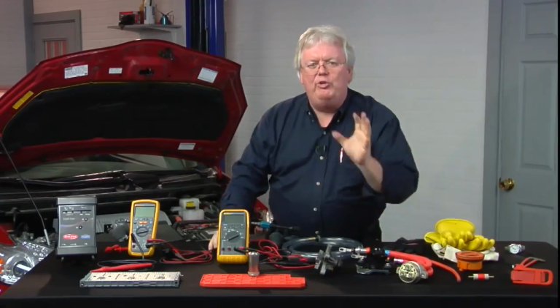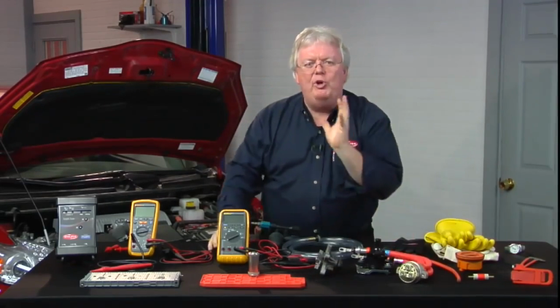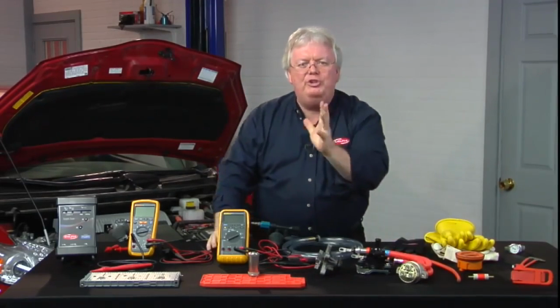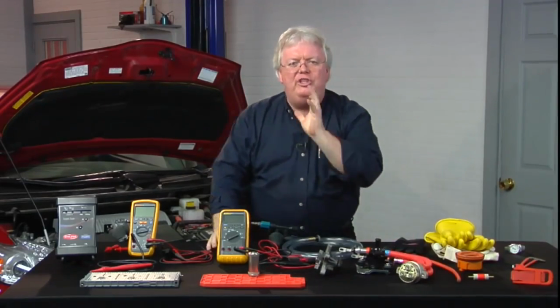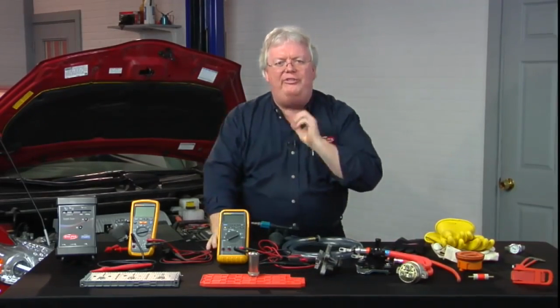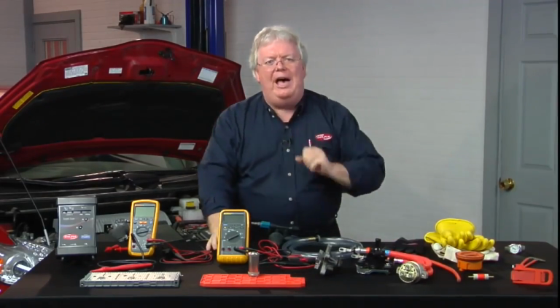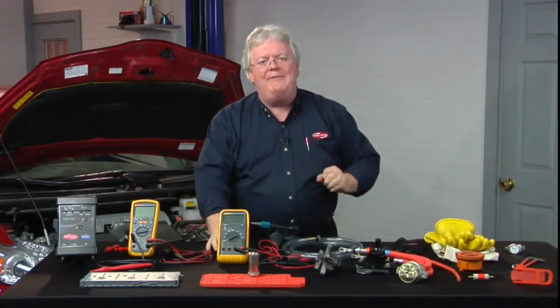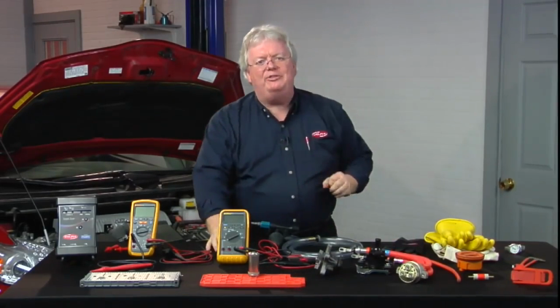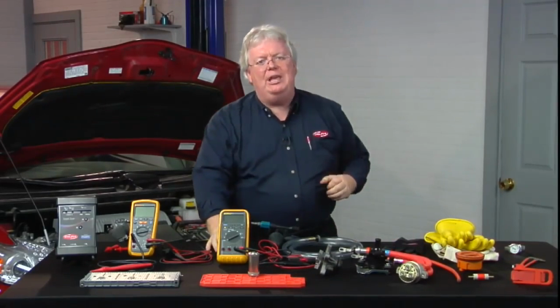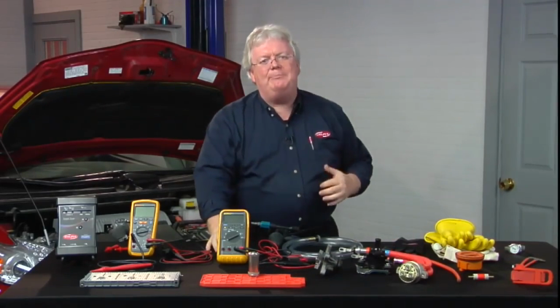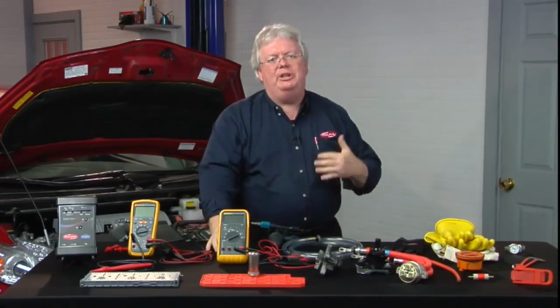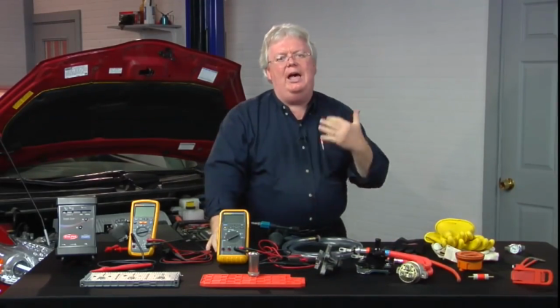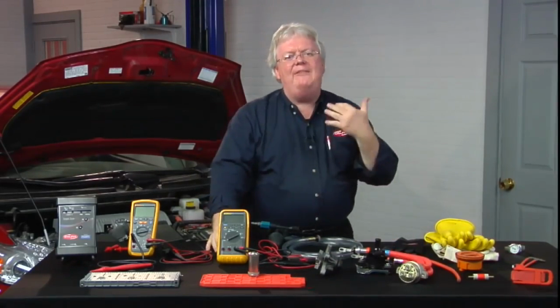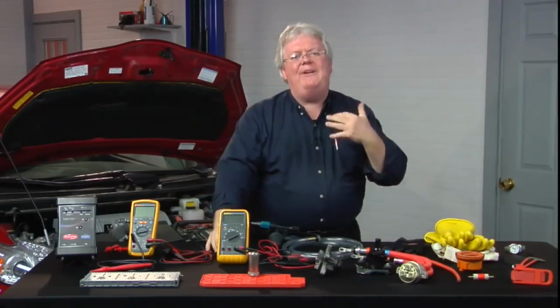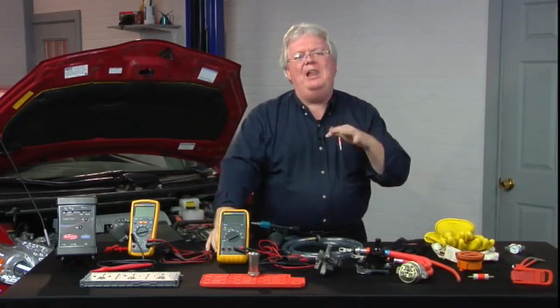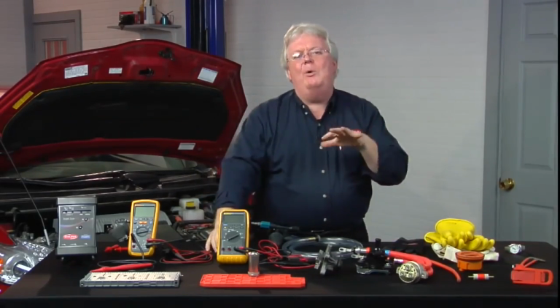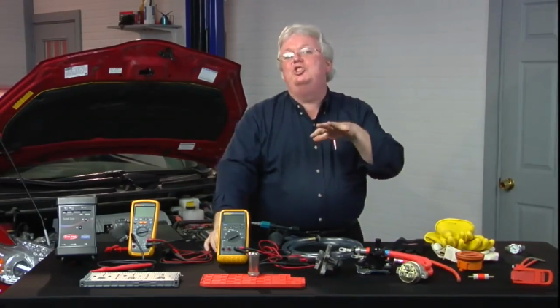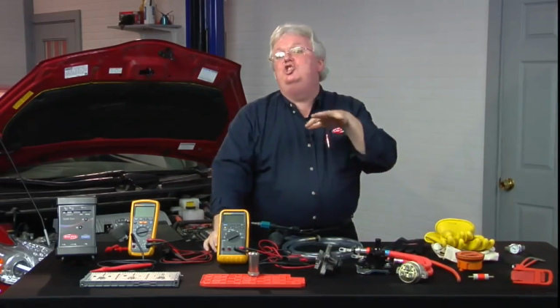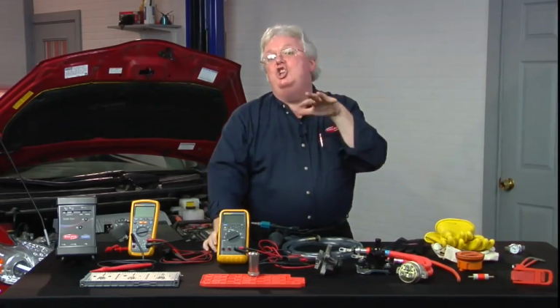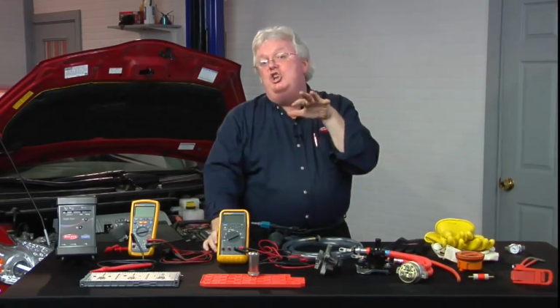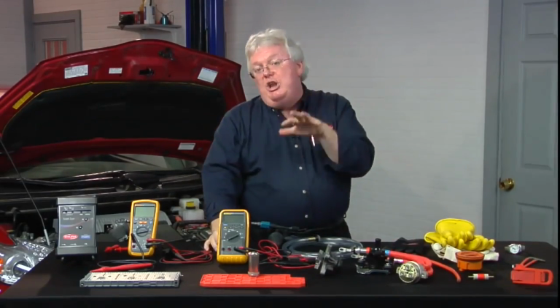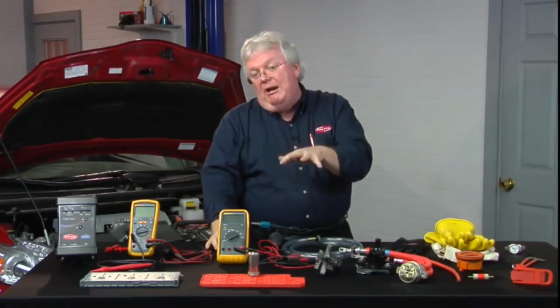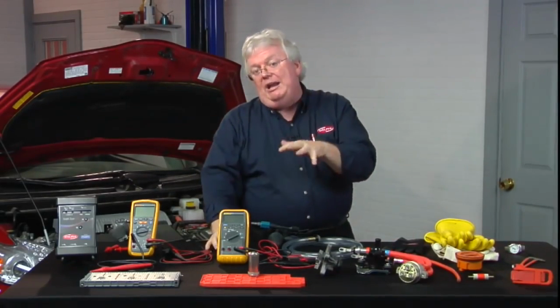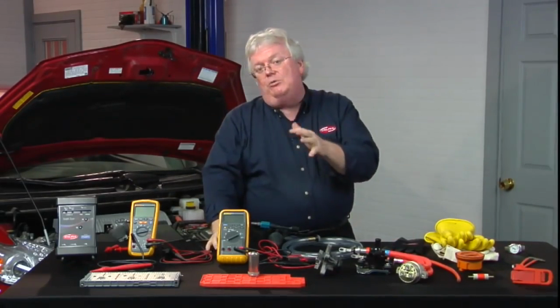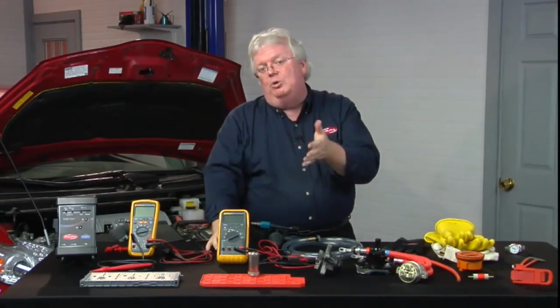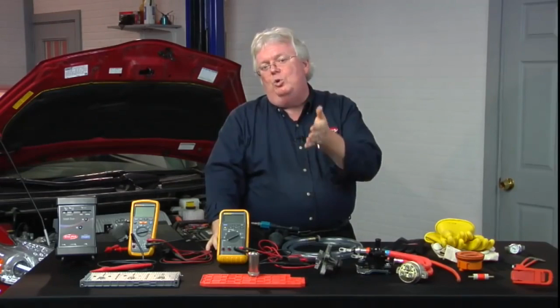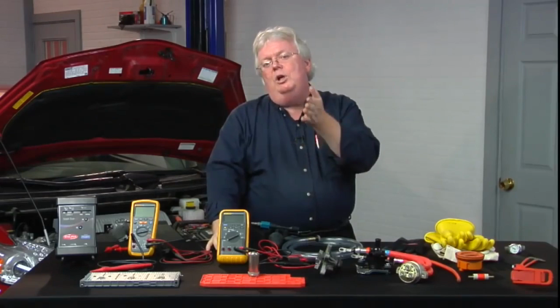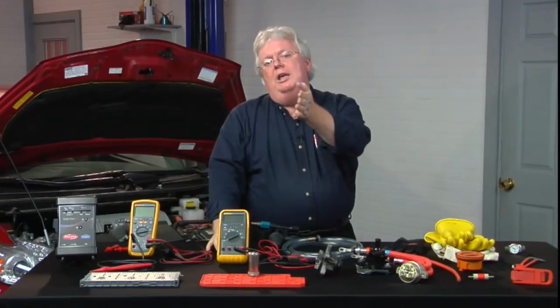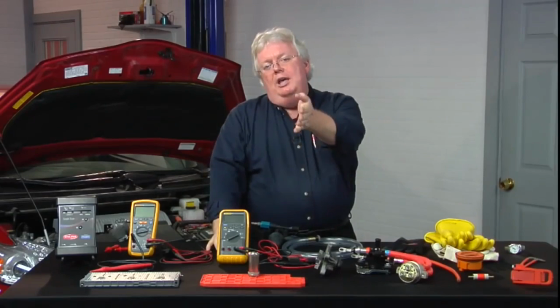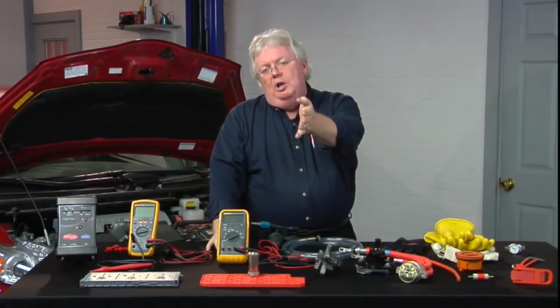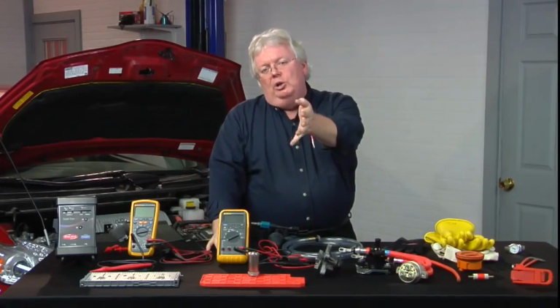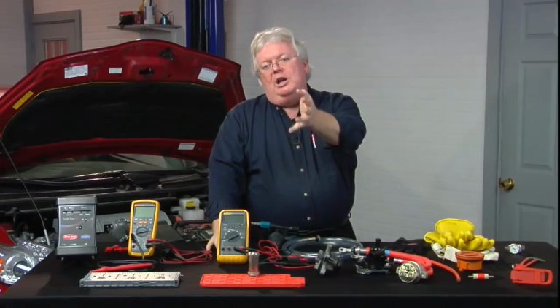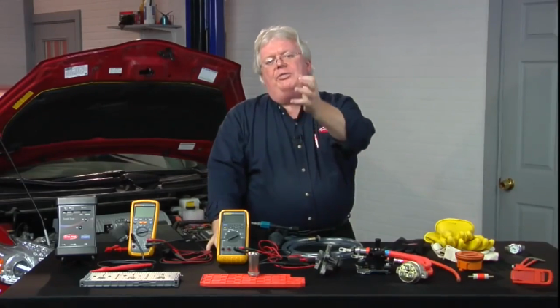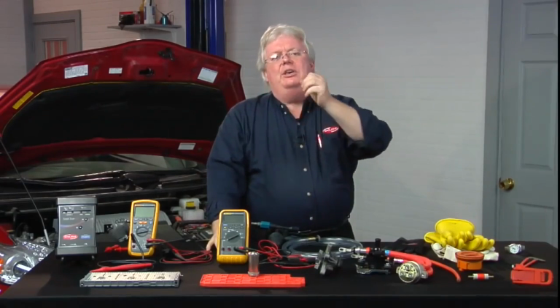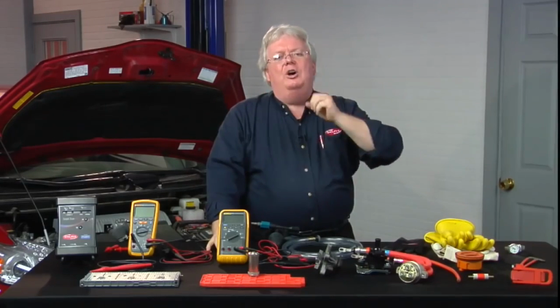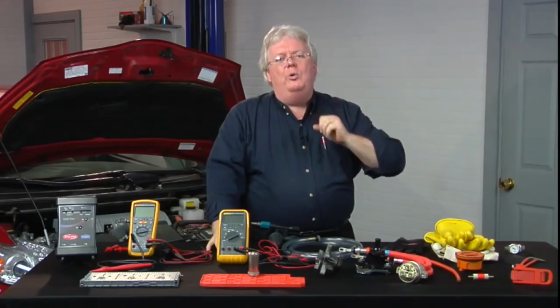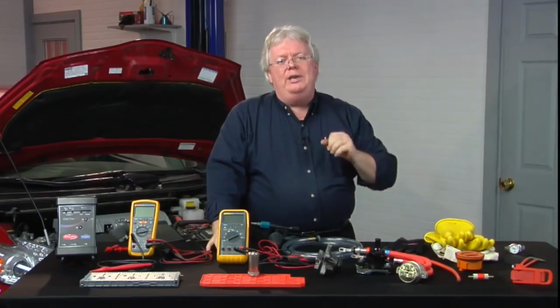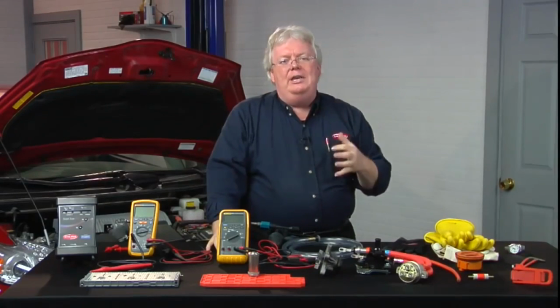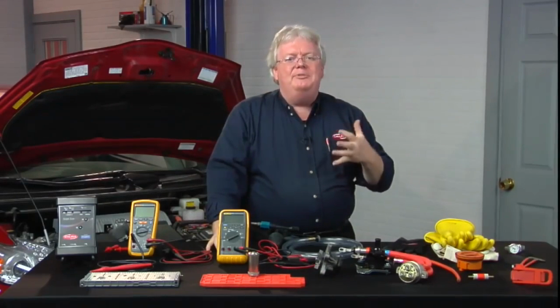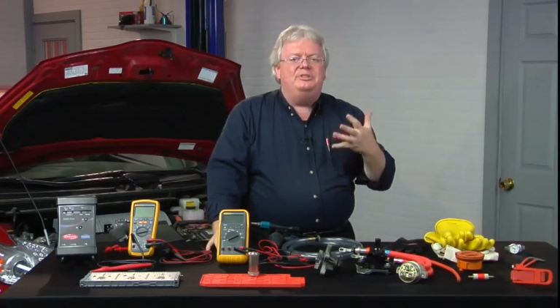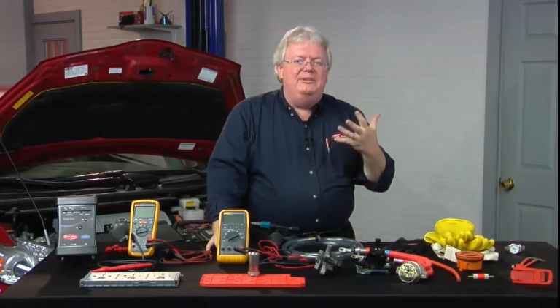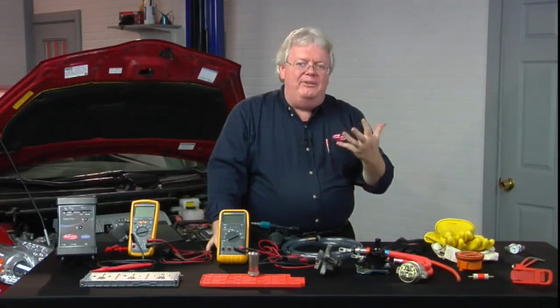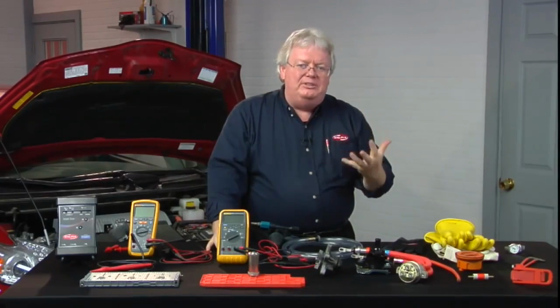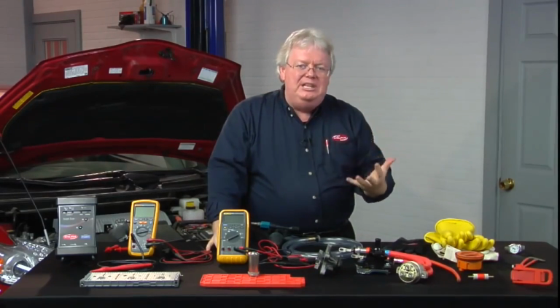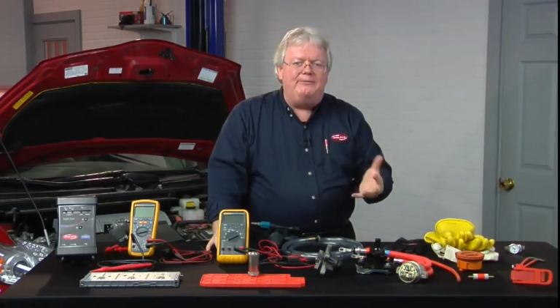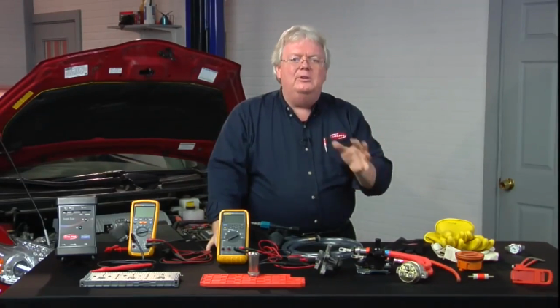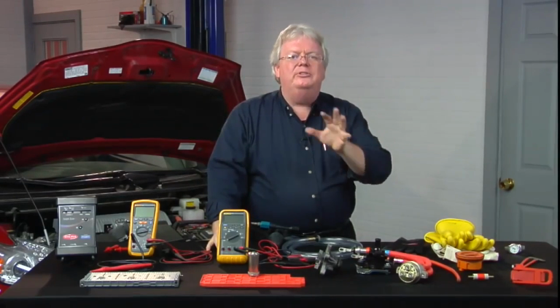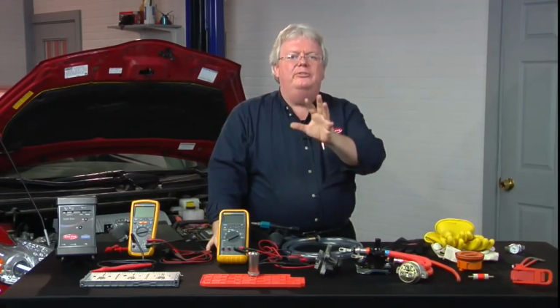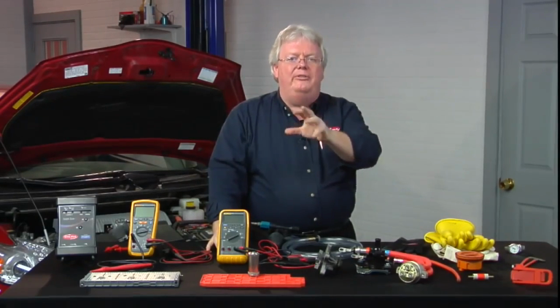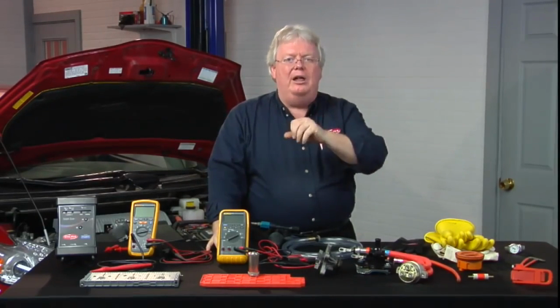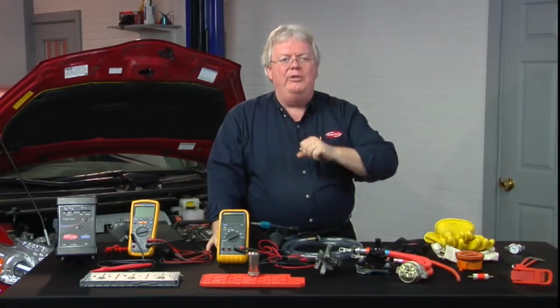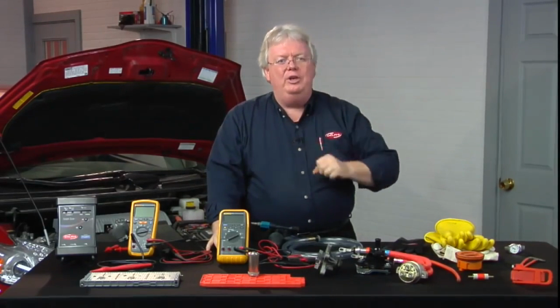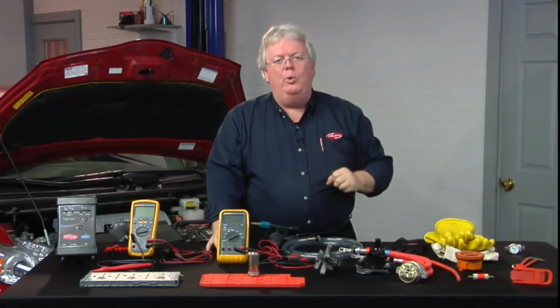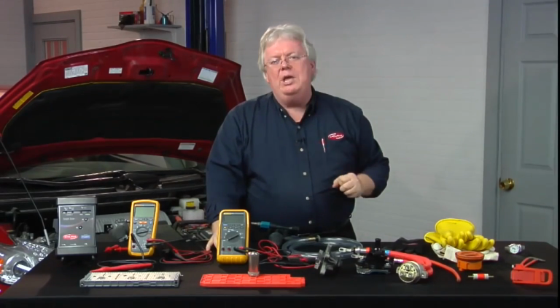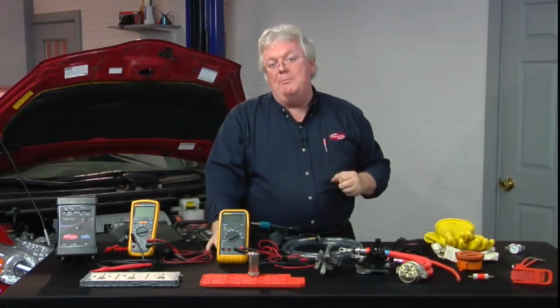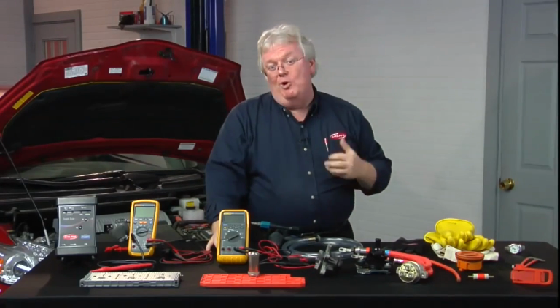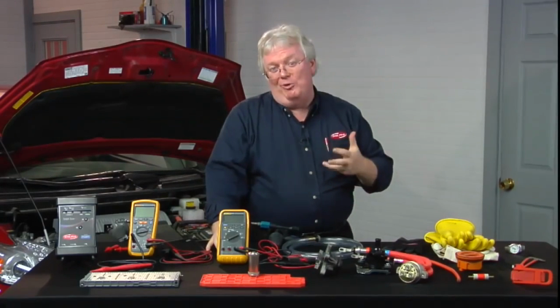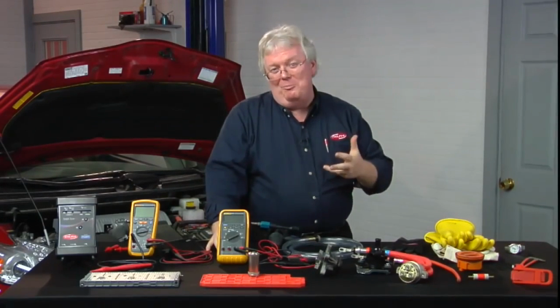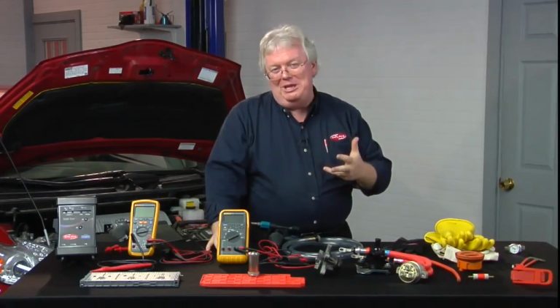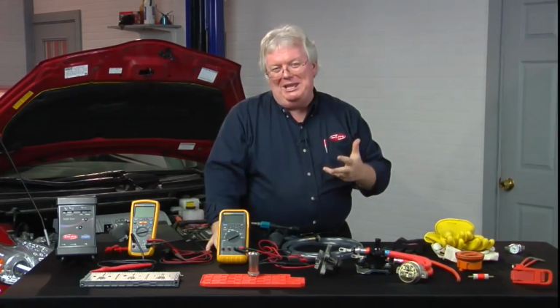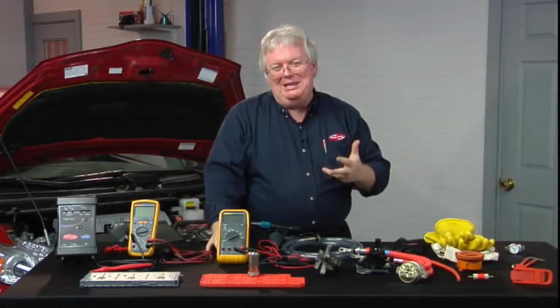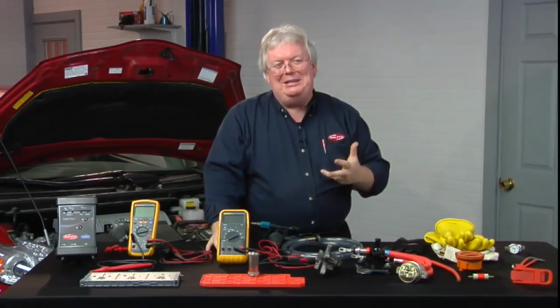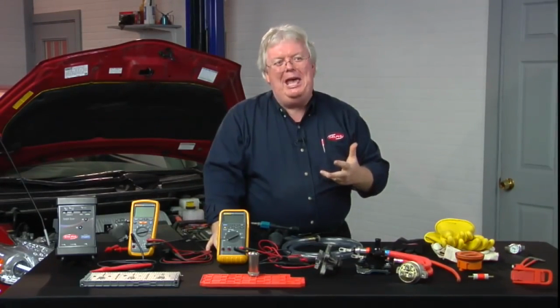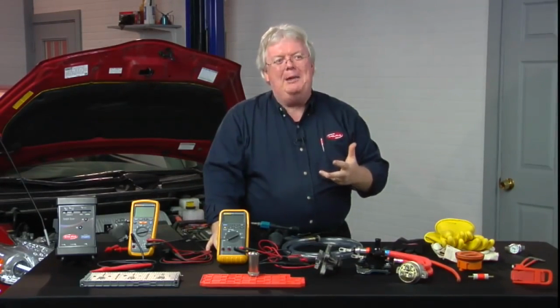So those are the five steps that I follow. It's a generic rule. Look at the OEM, see if it differs, and follow the OEM over me any day.